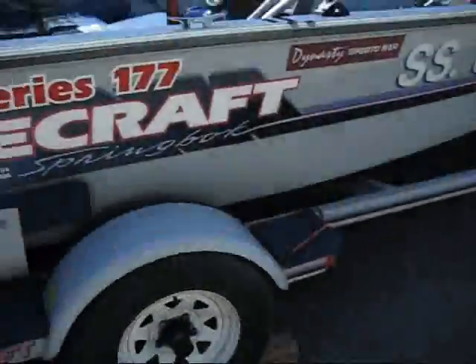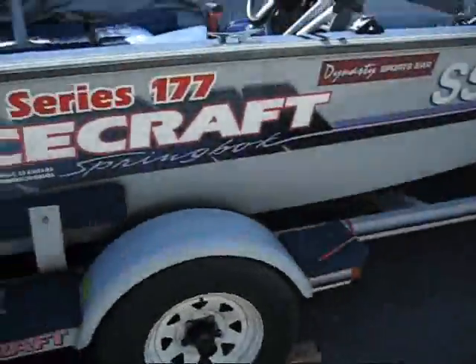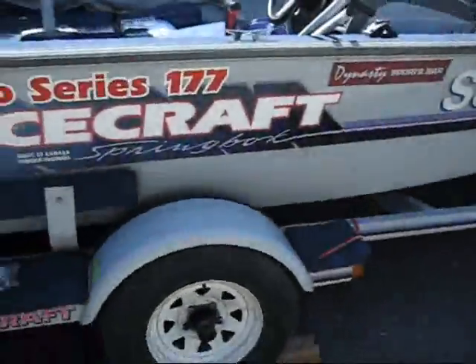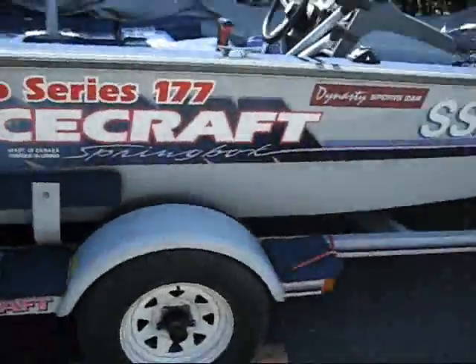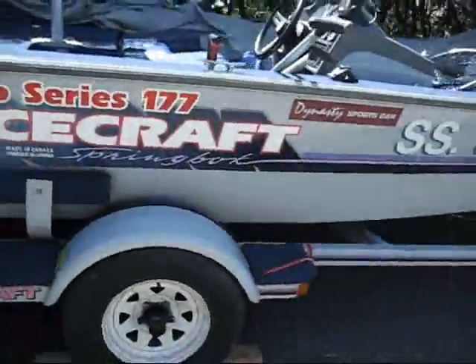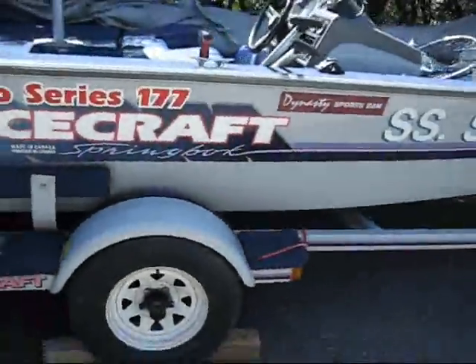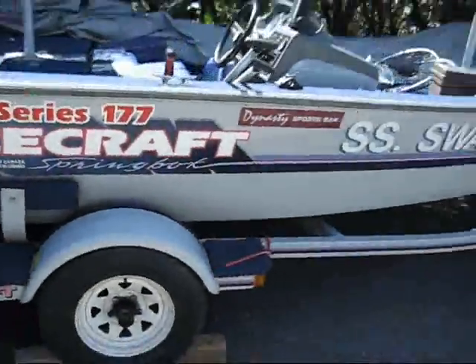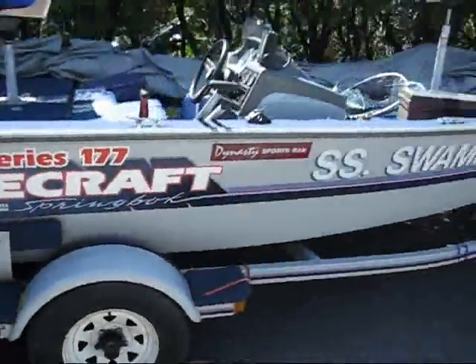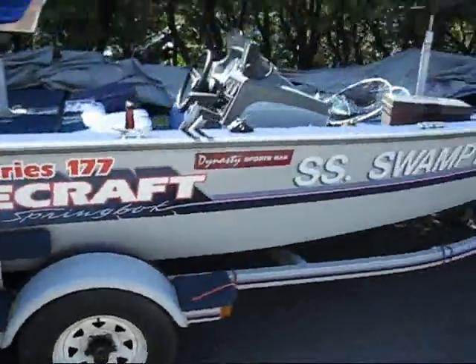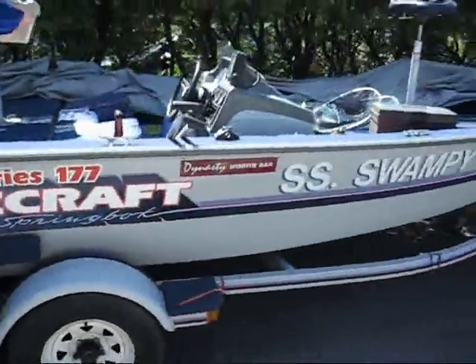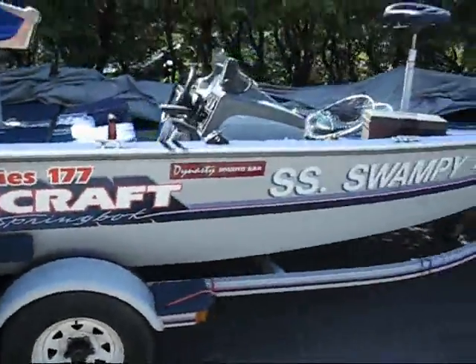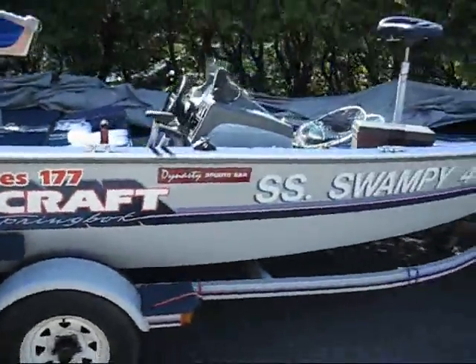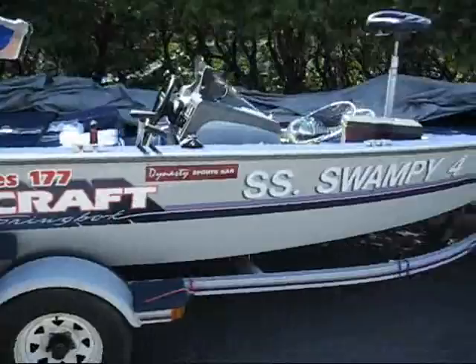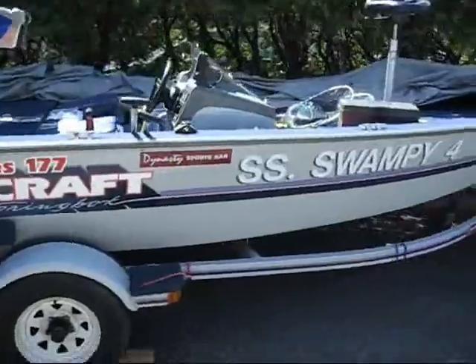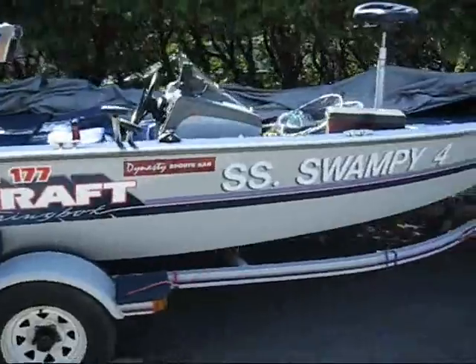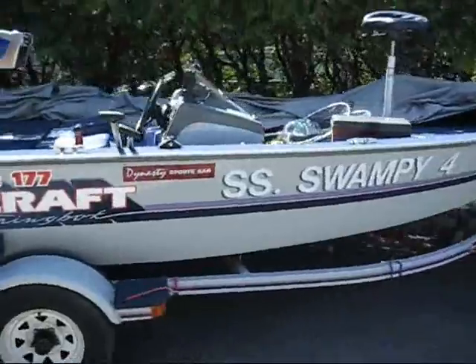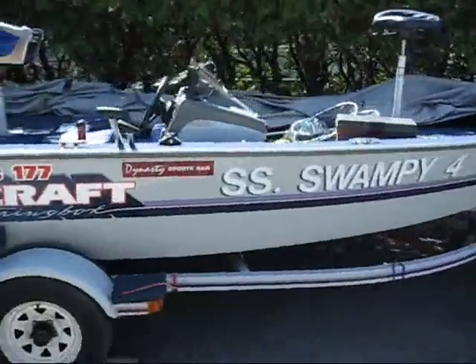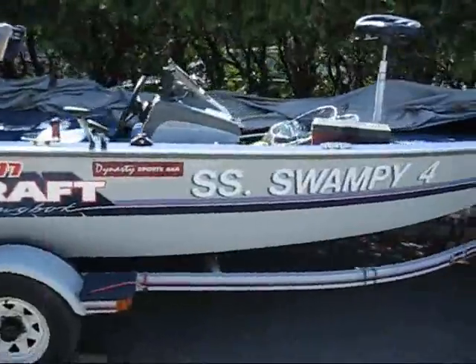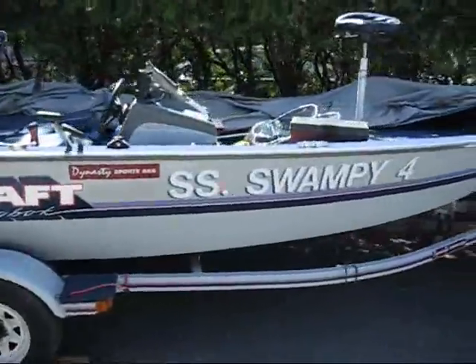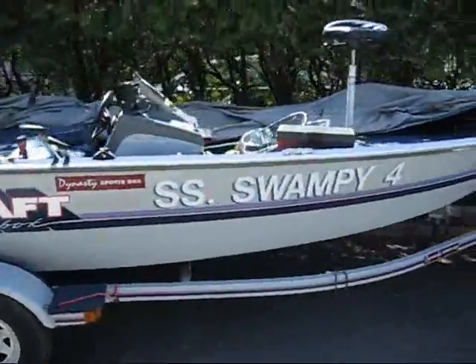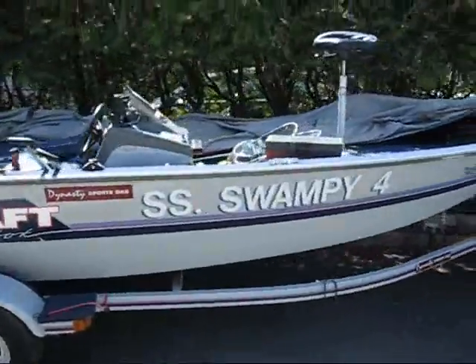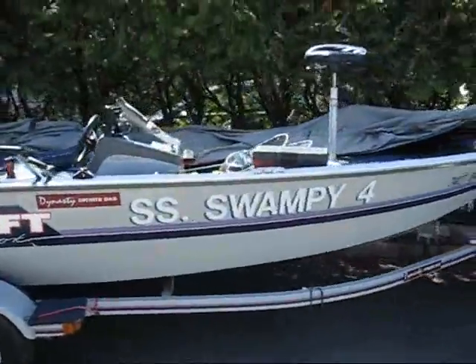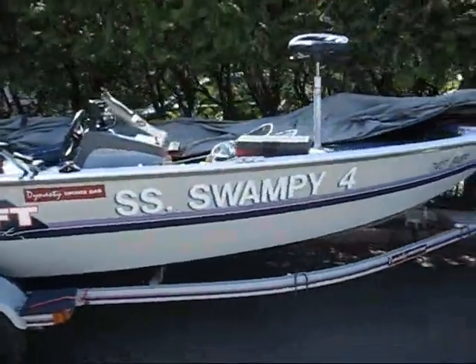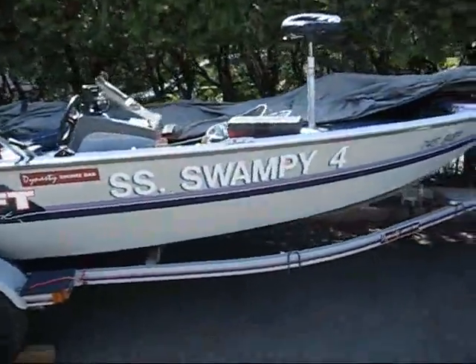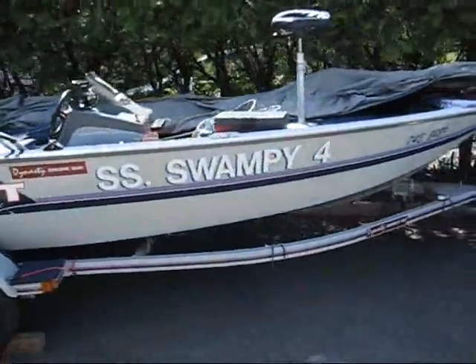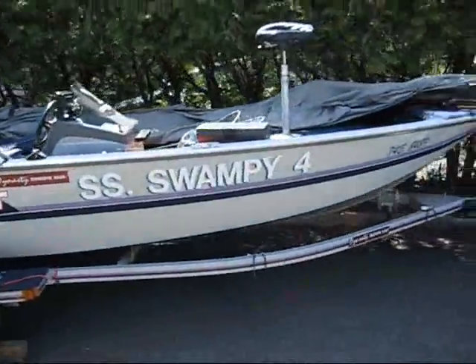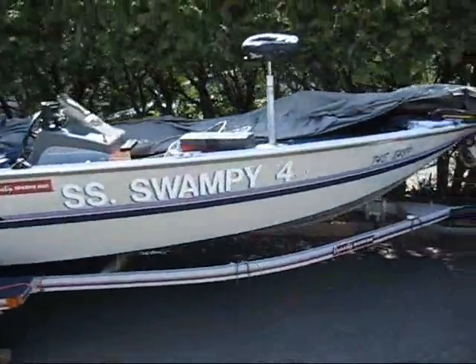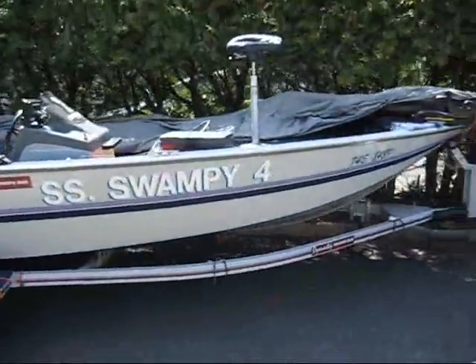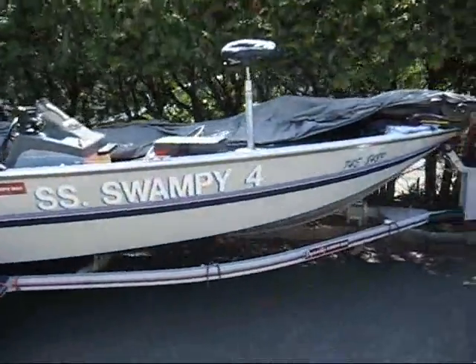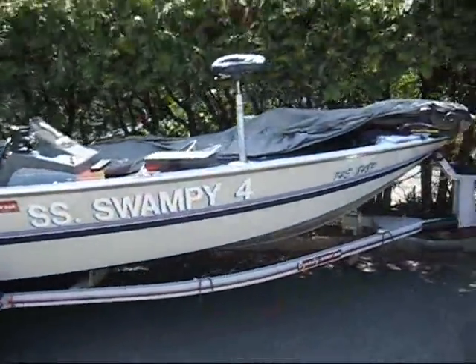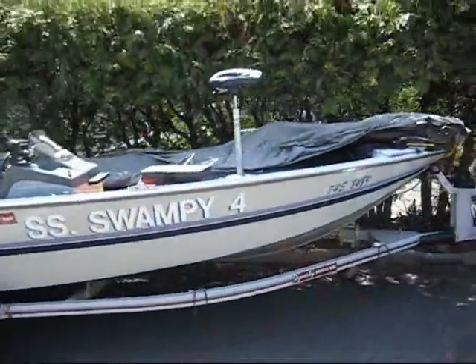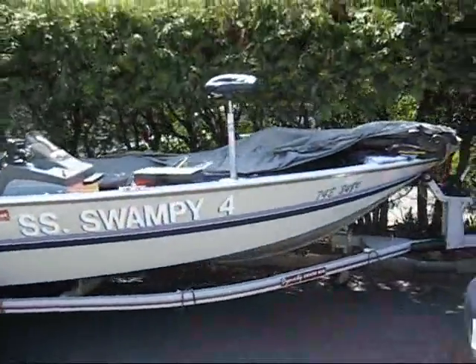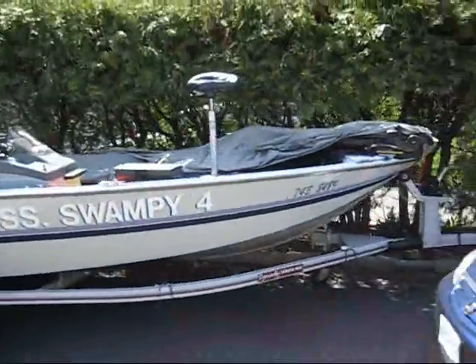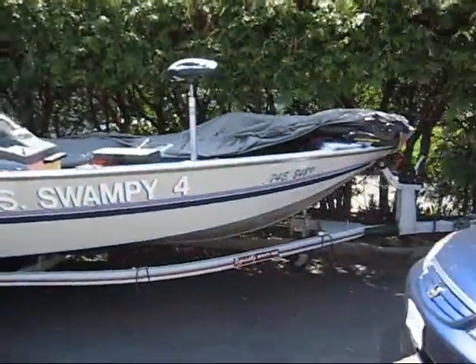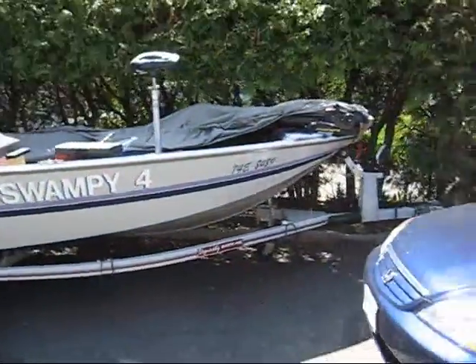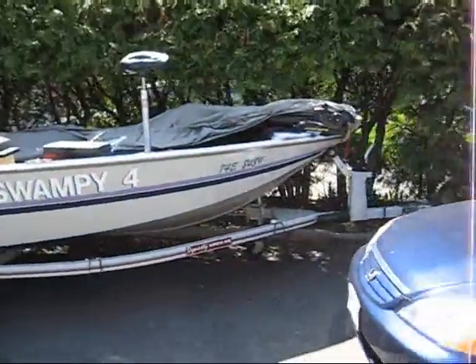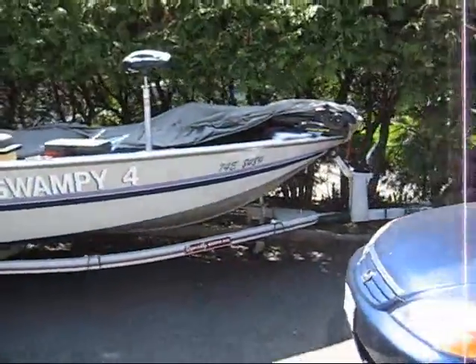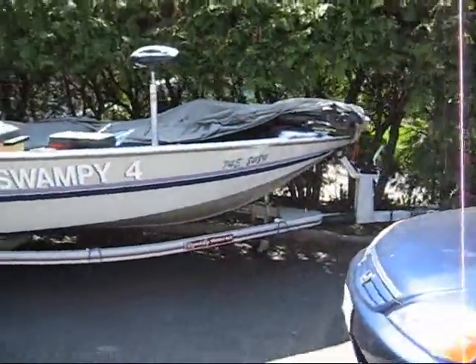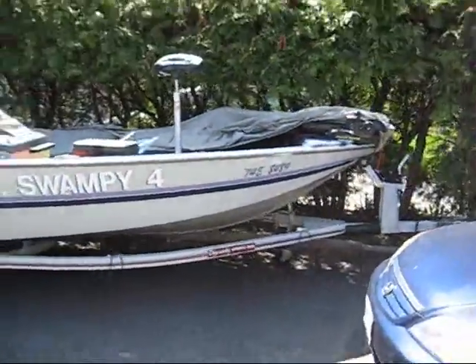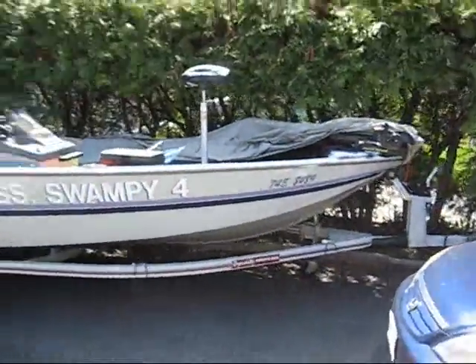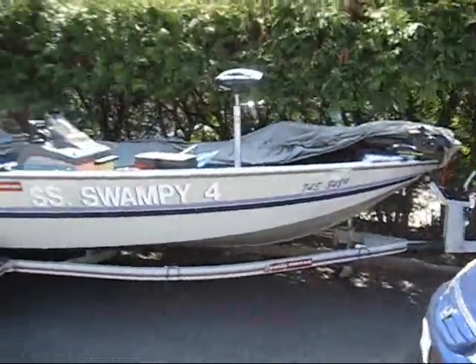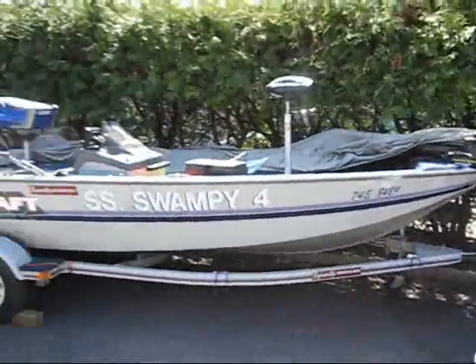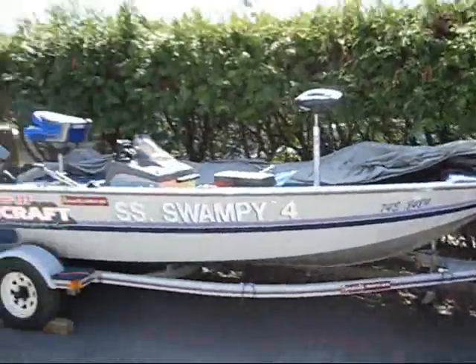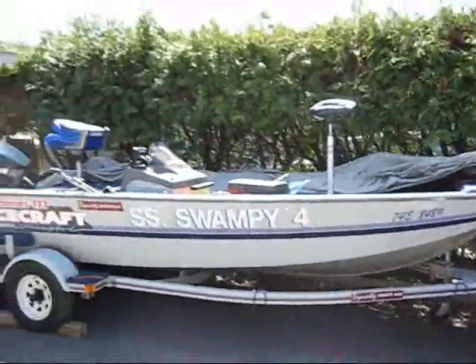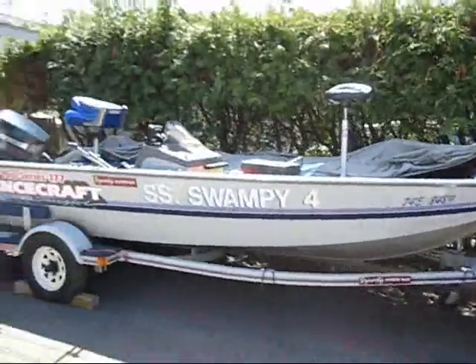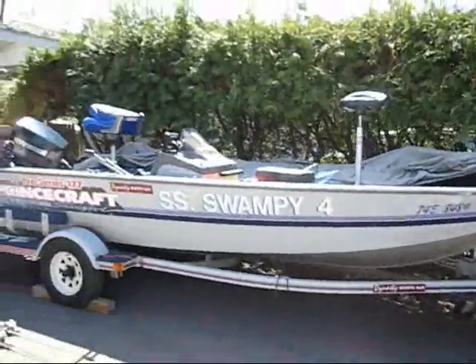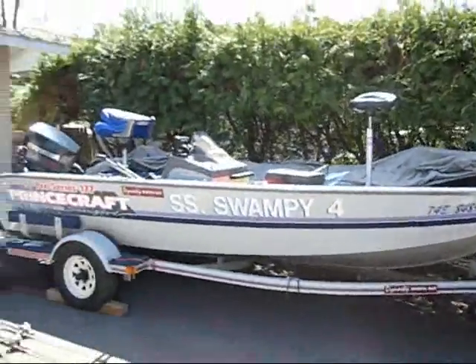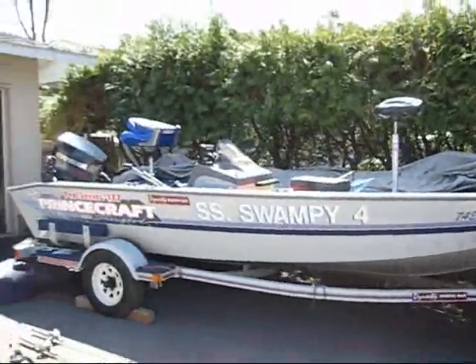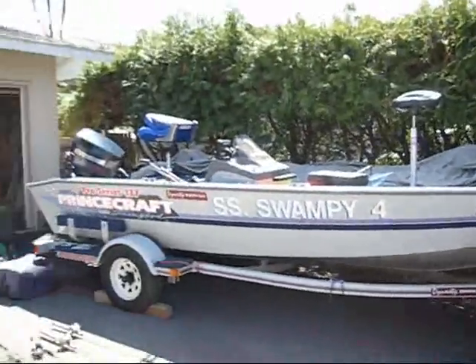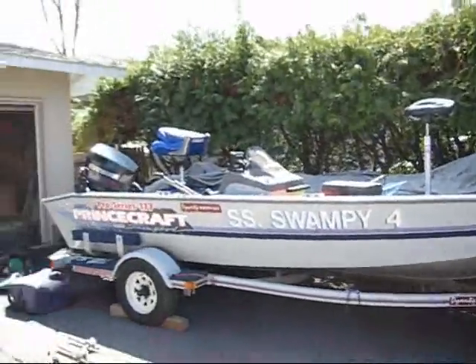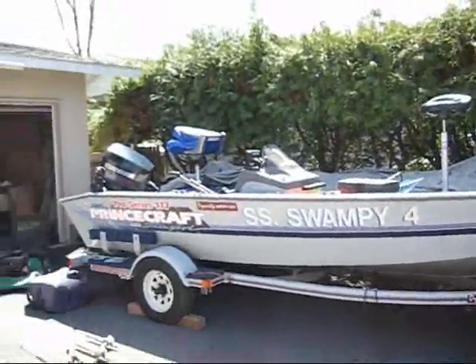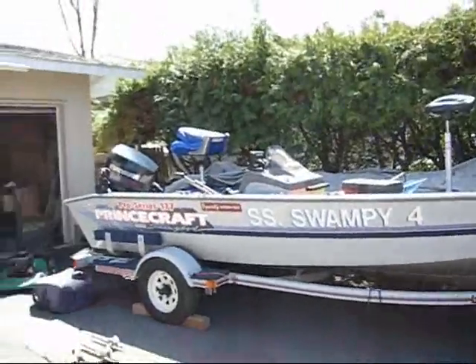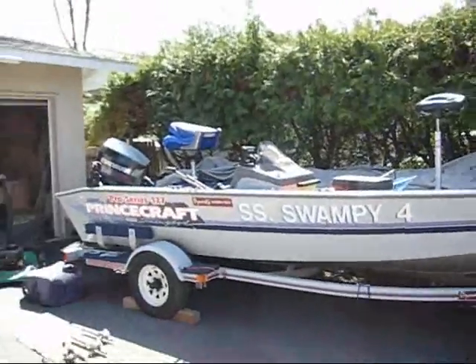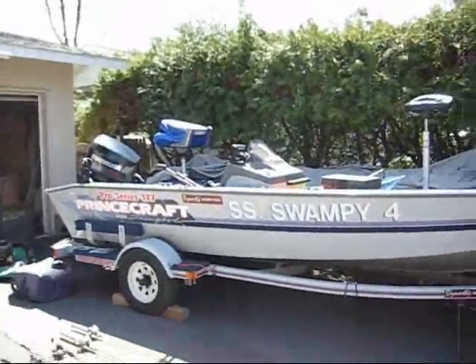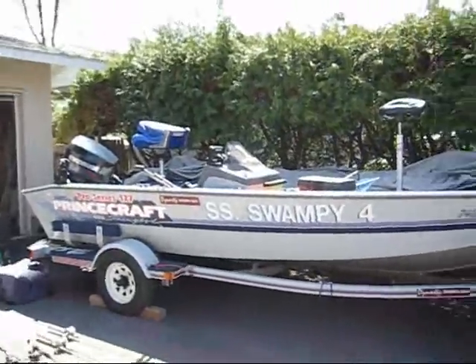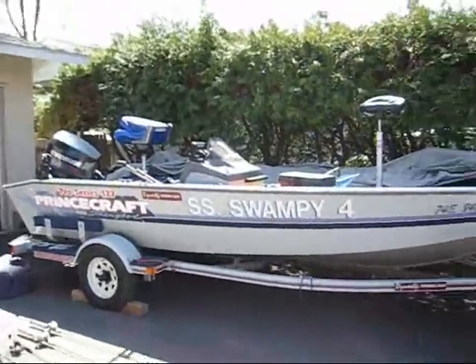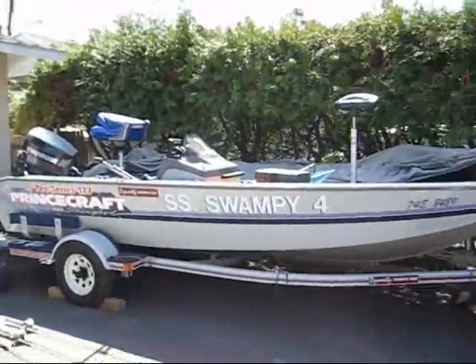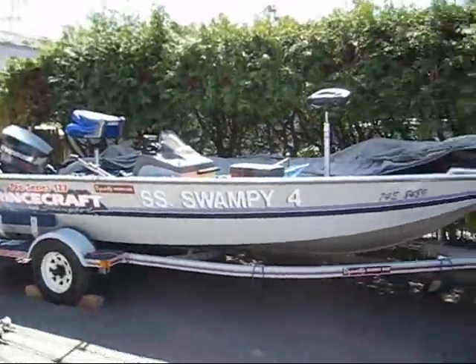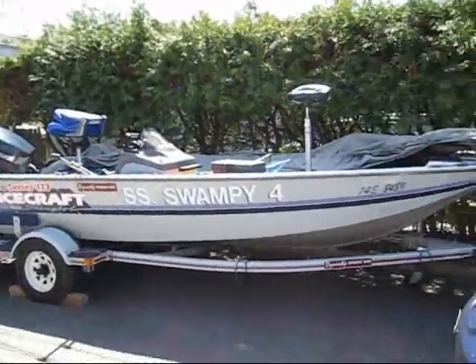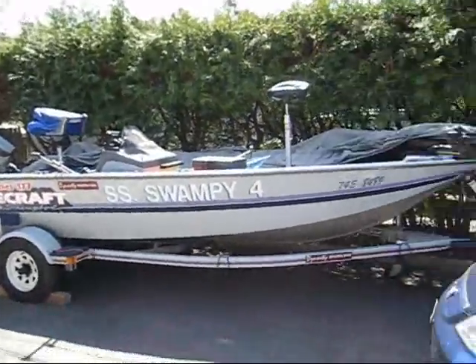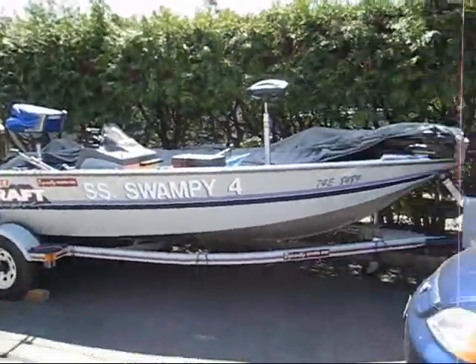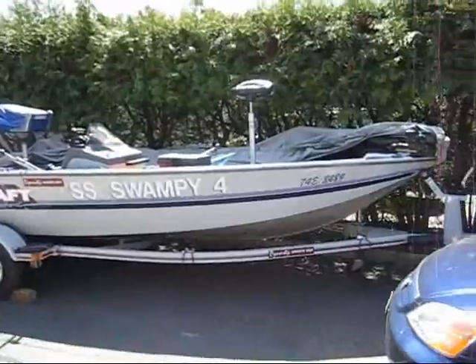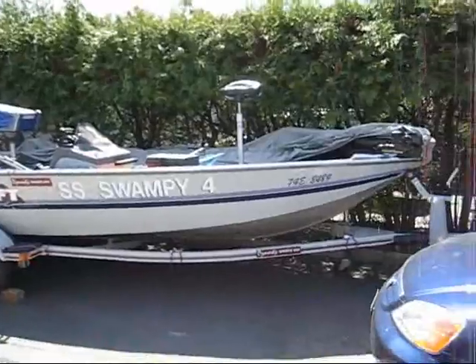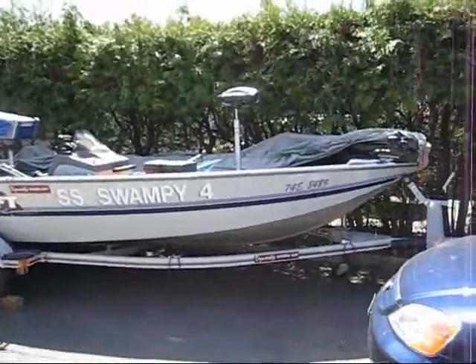So there you go. There's the boat. It's friggin massive.